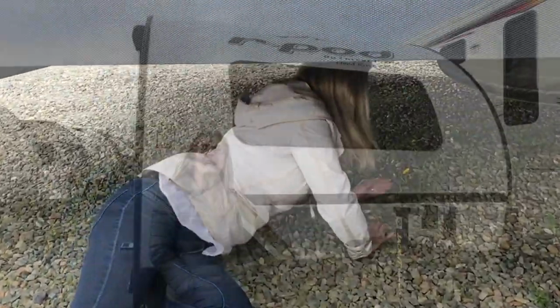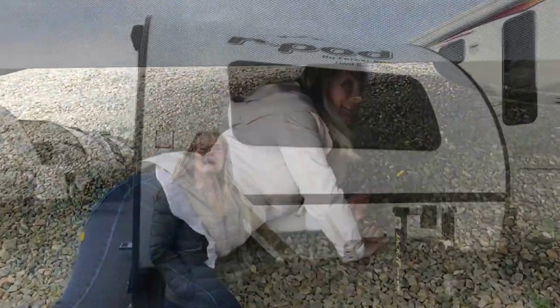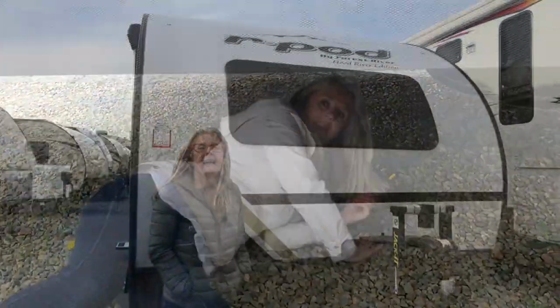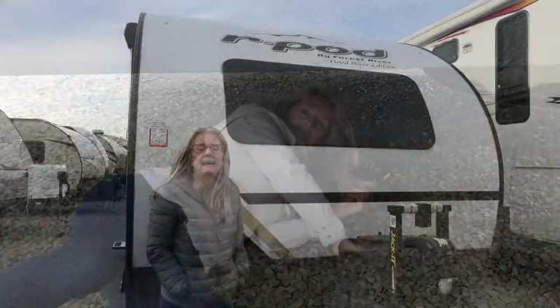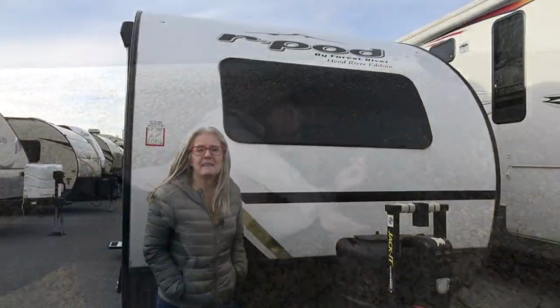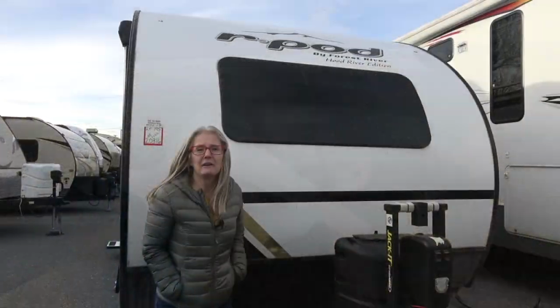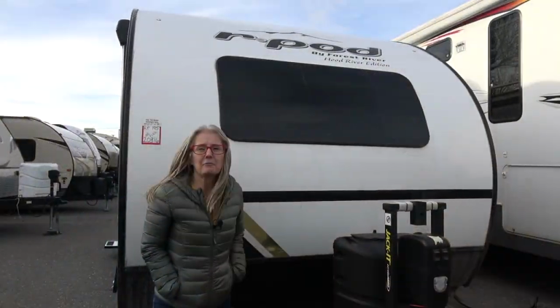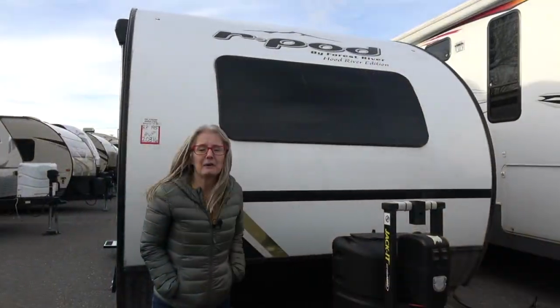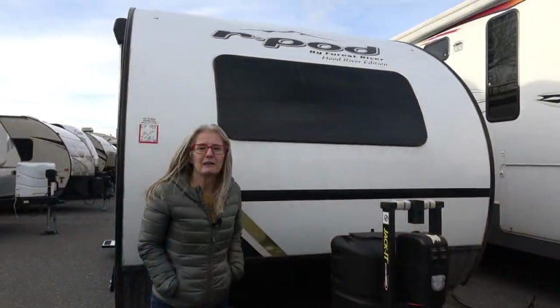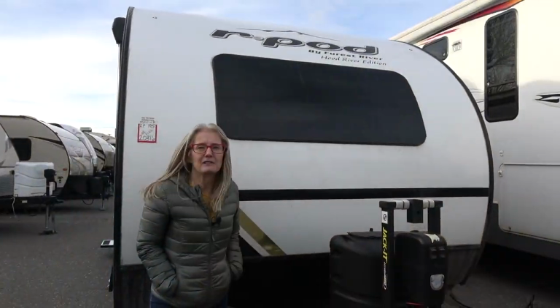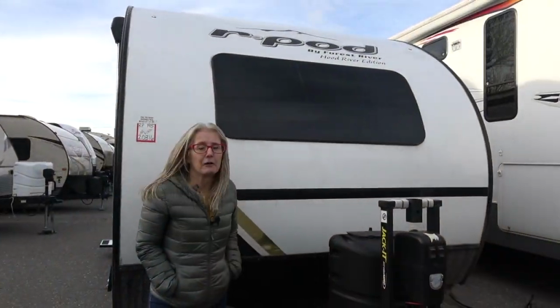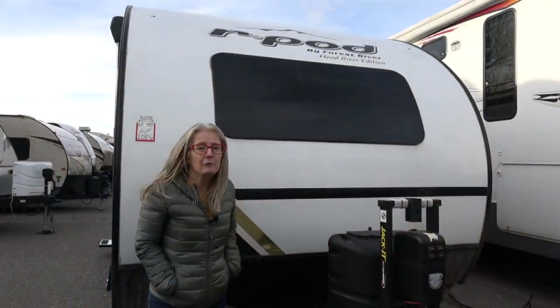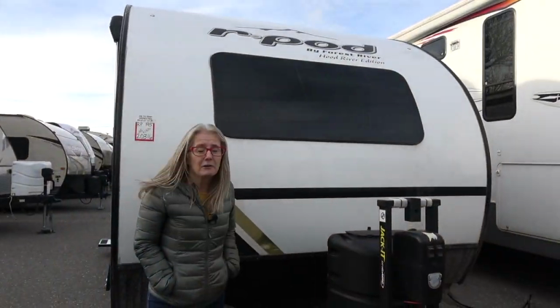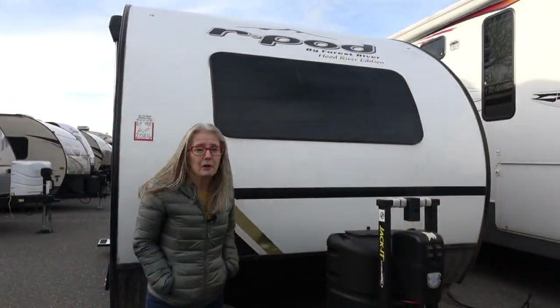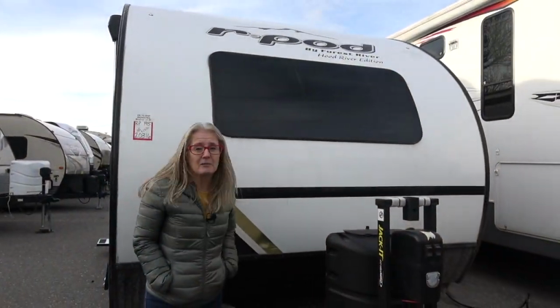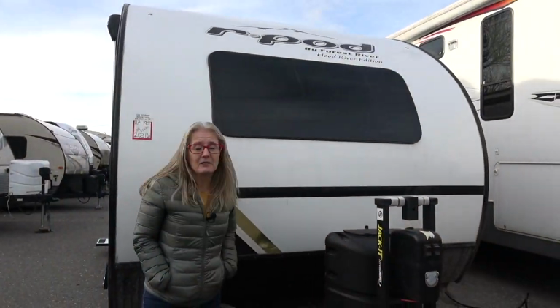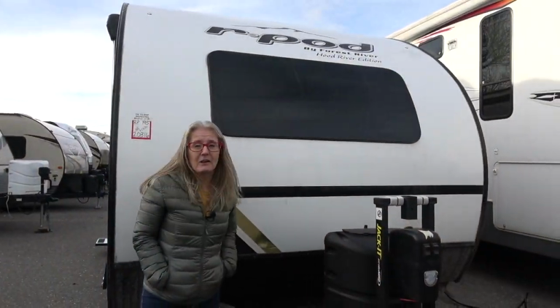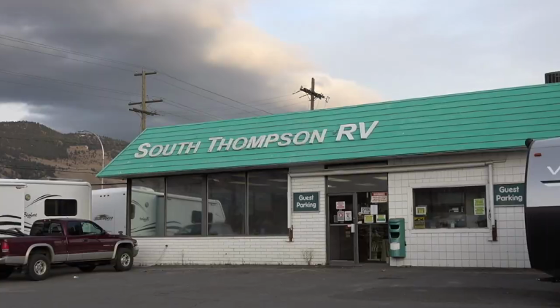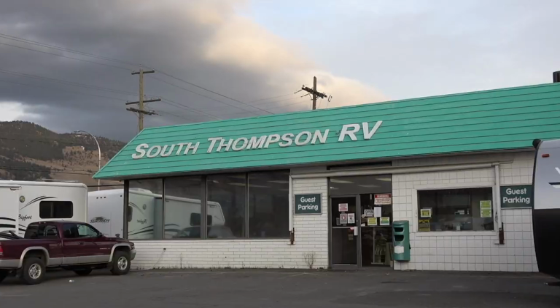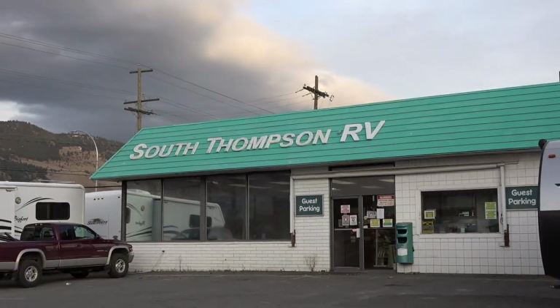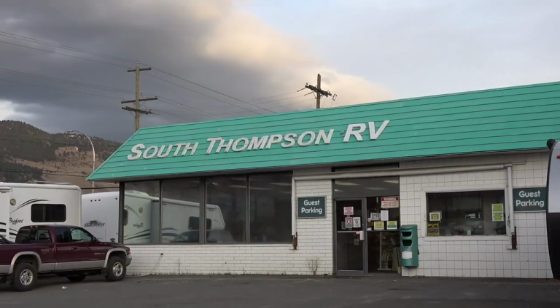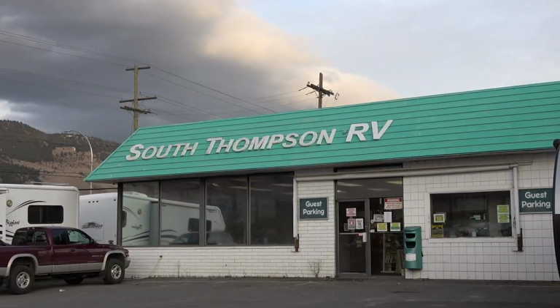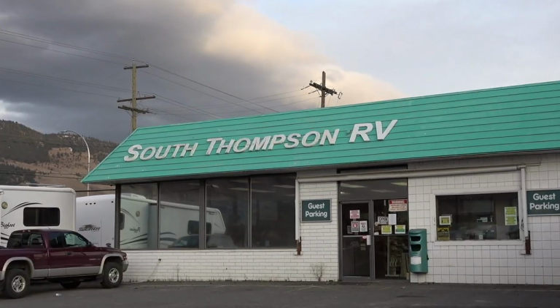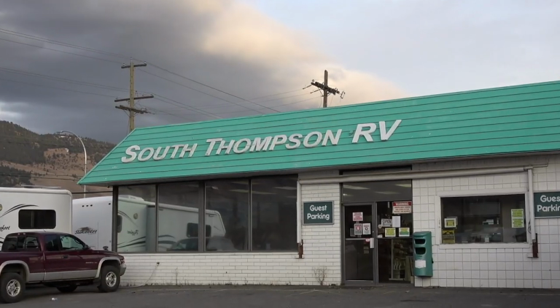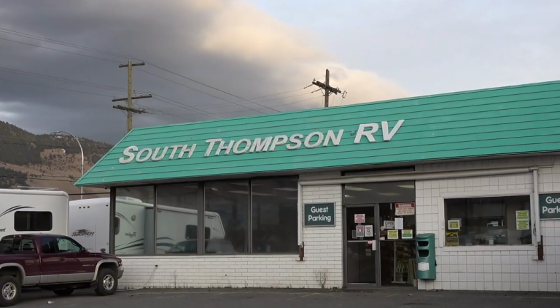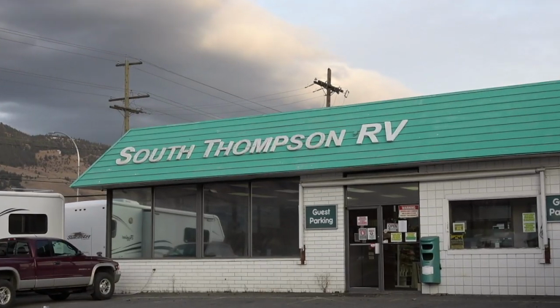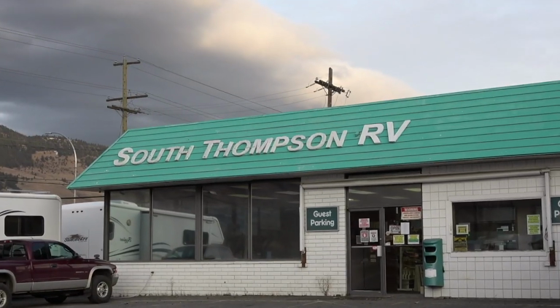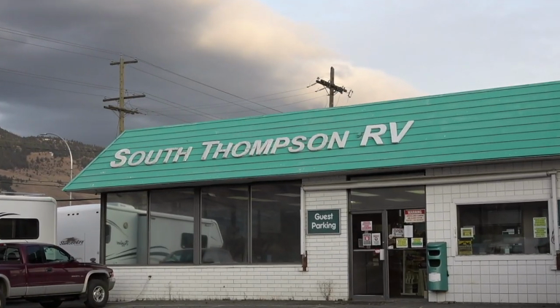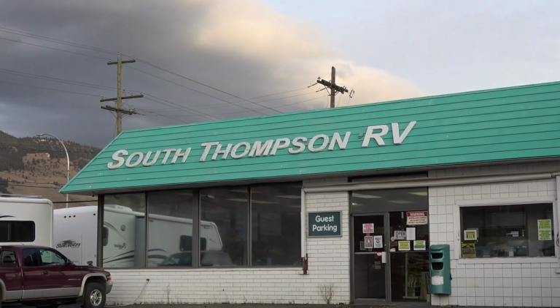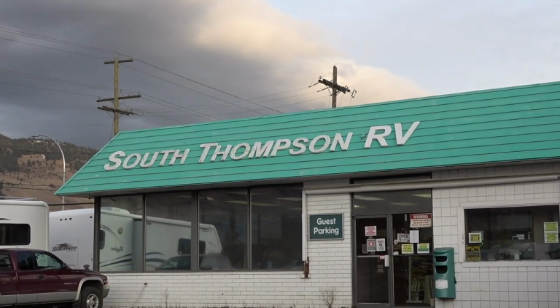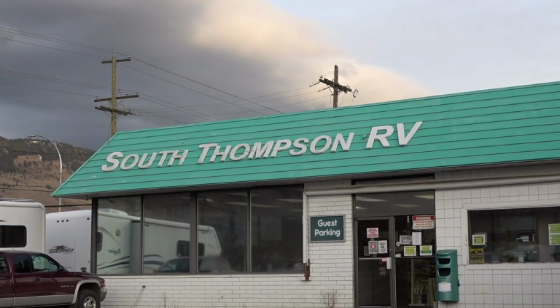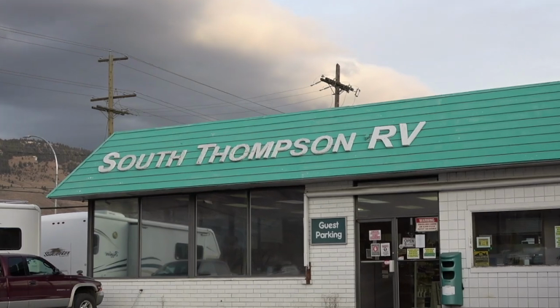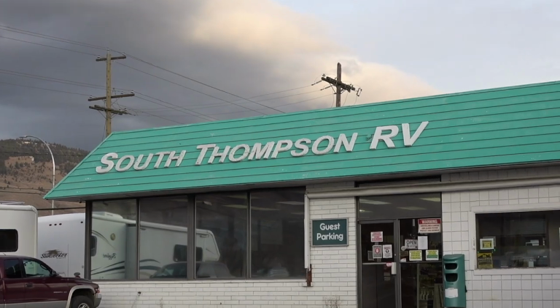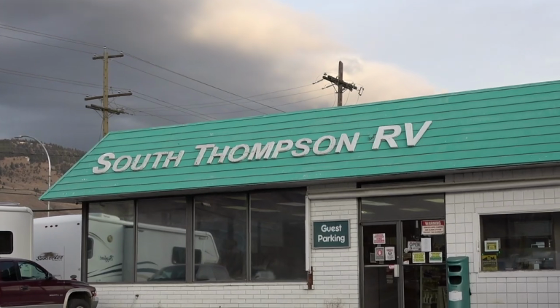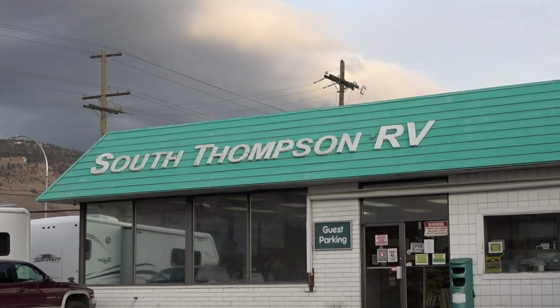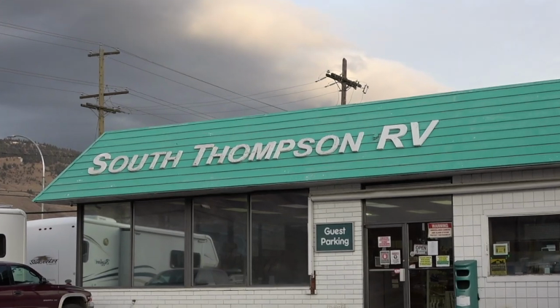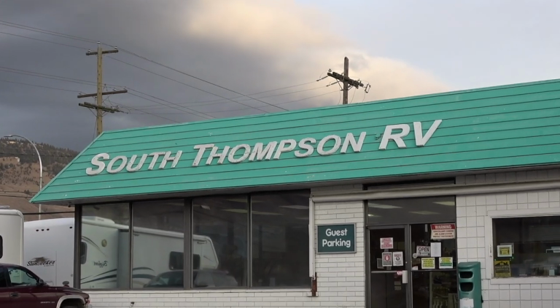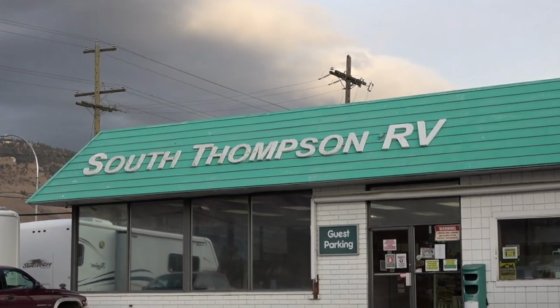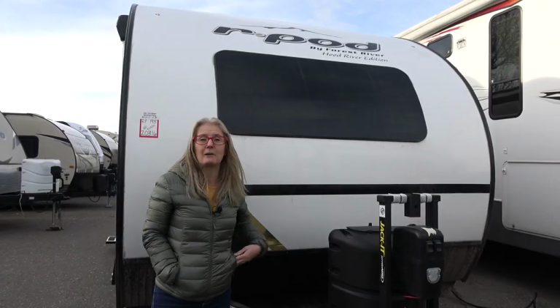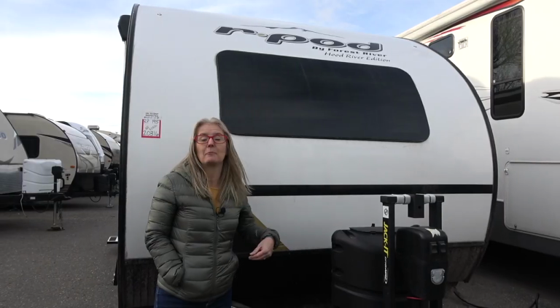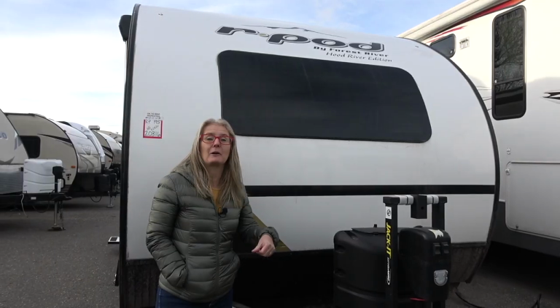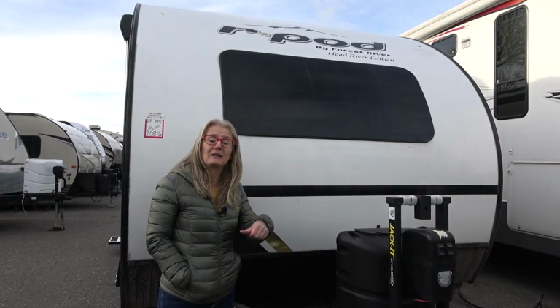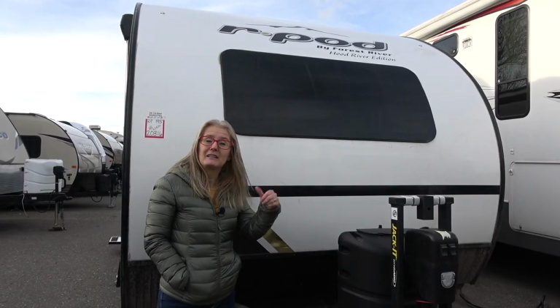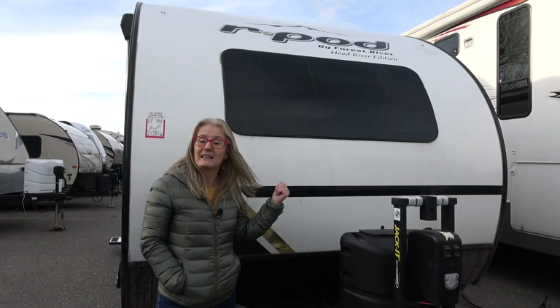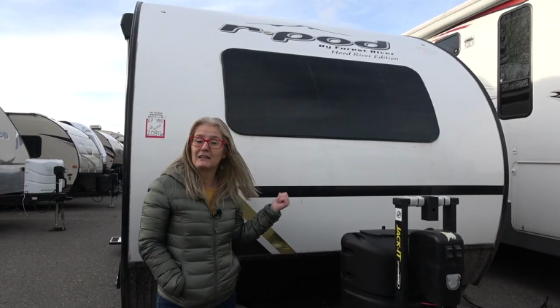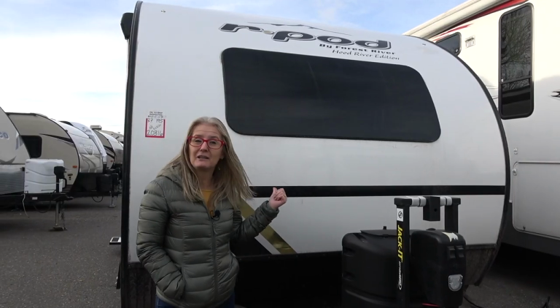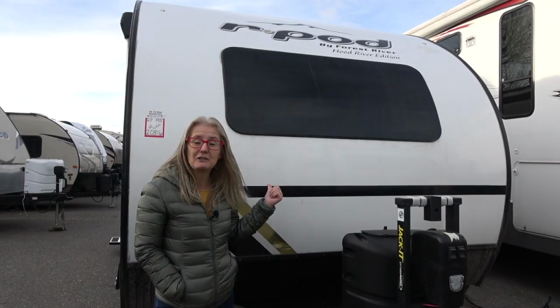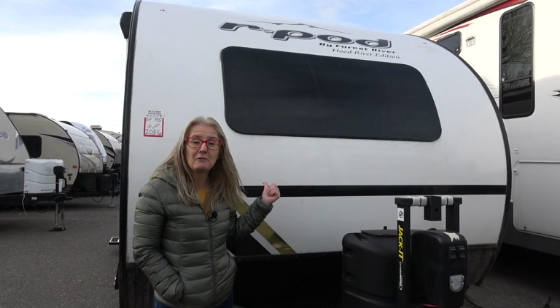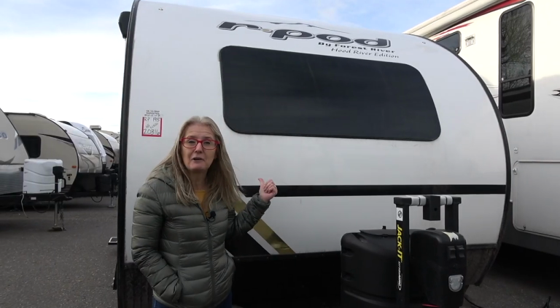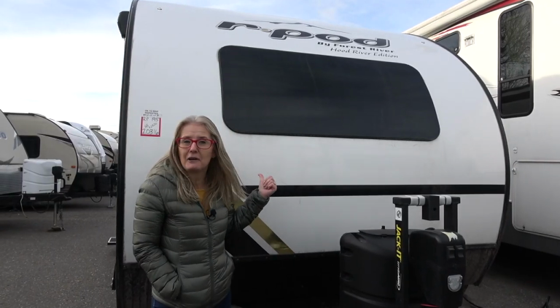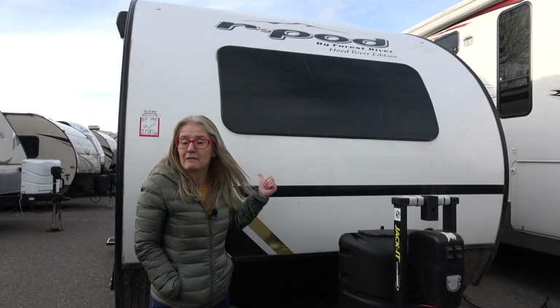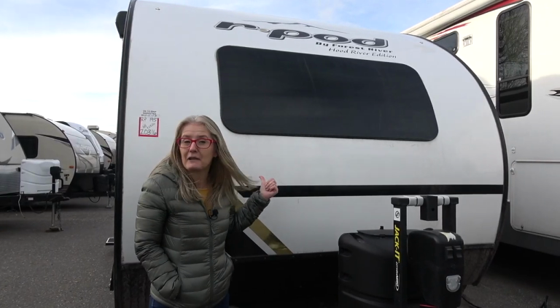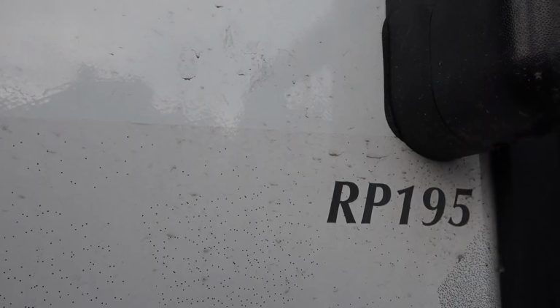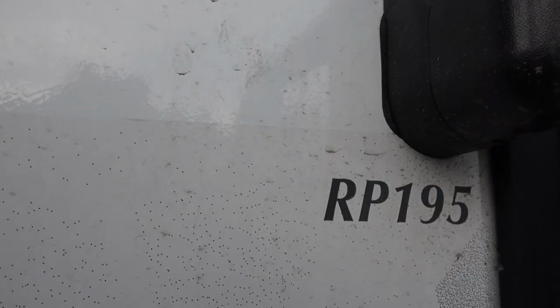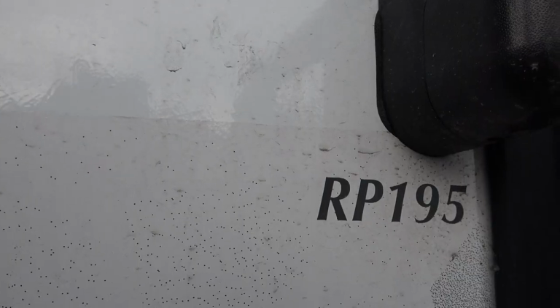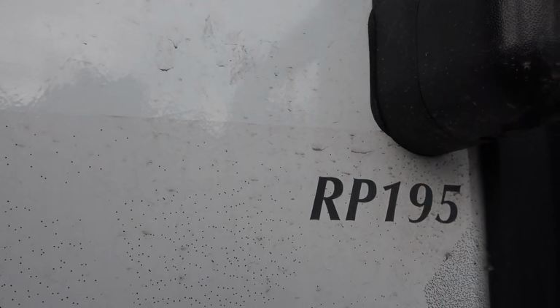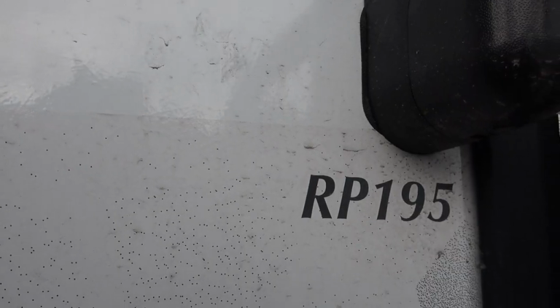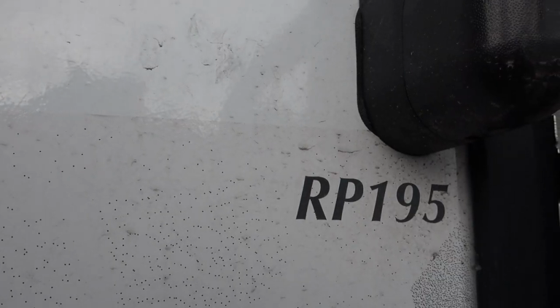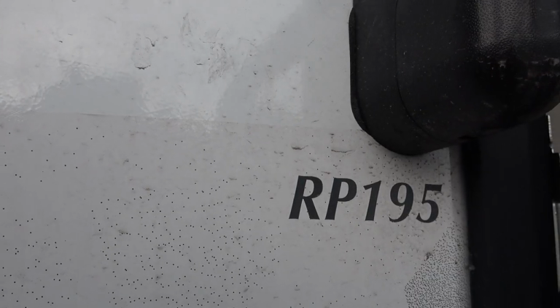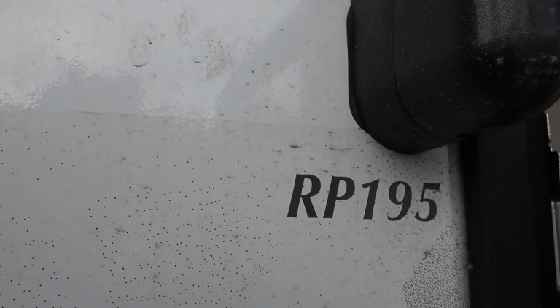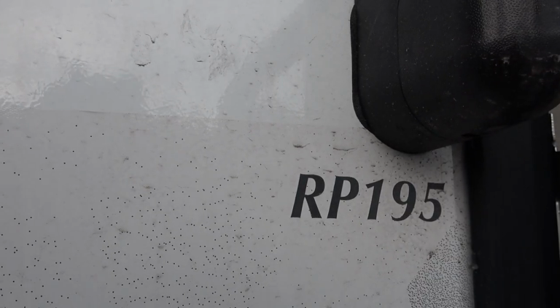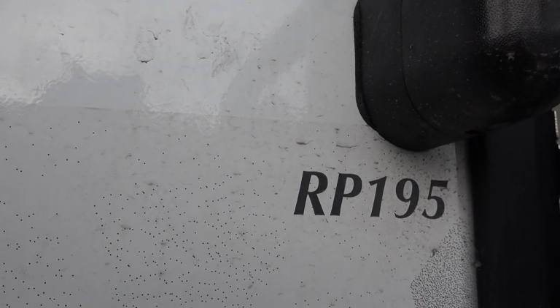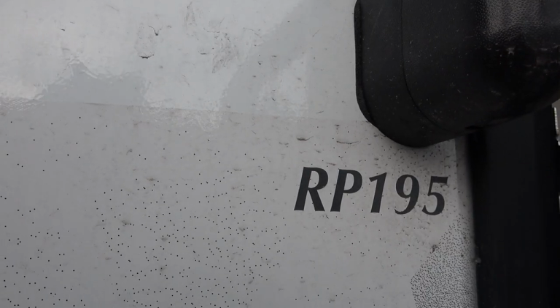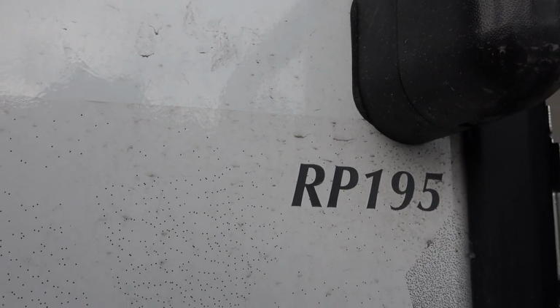Hey there, we're at South Thompson RV here in Kamloops, British Columbia, Canada, and we're going to take you on a tour of the RP195.